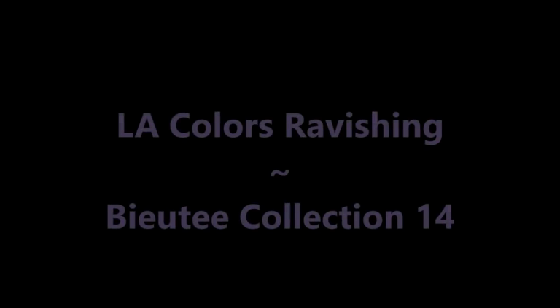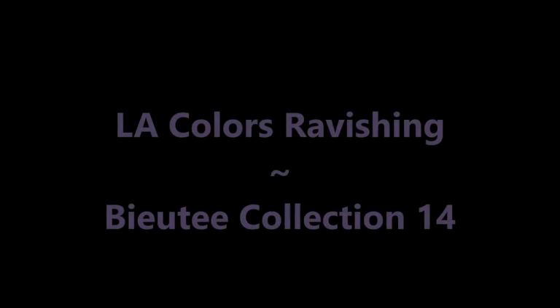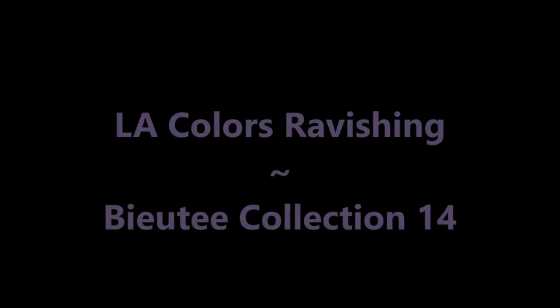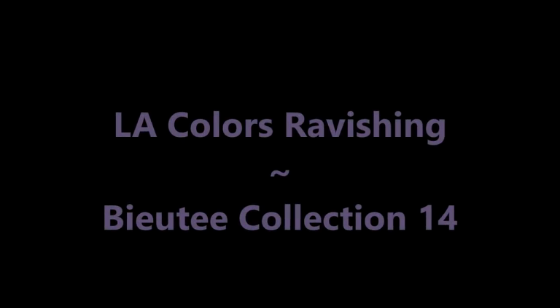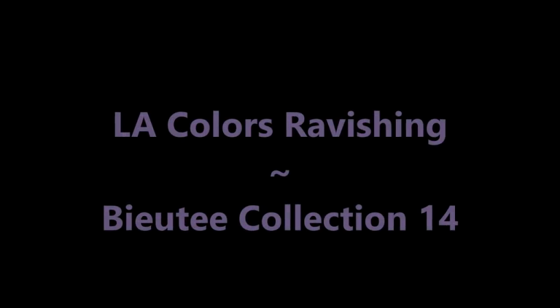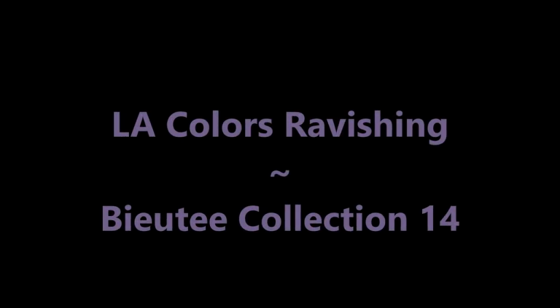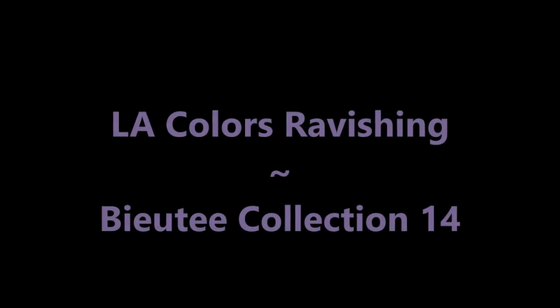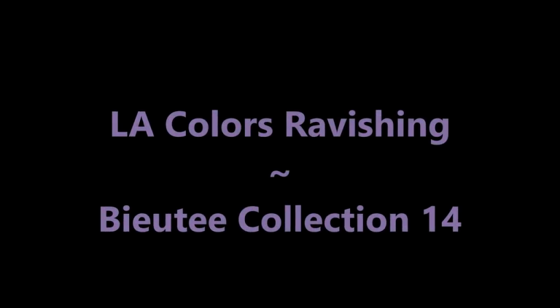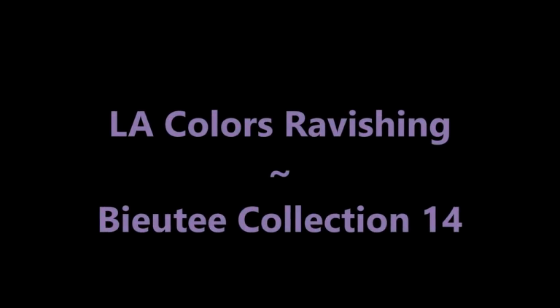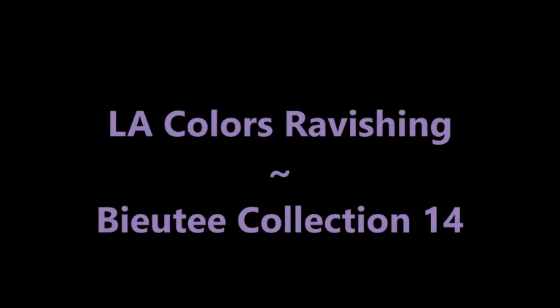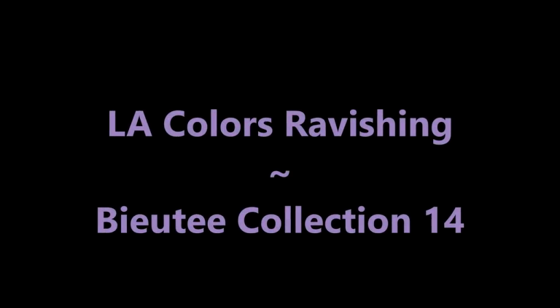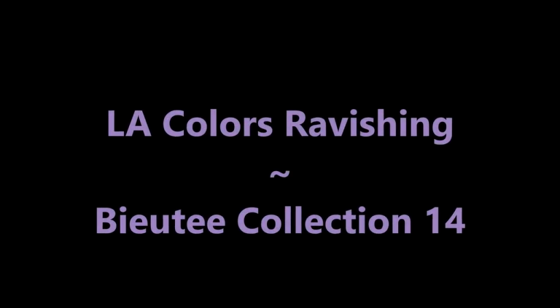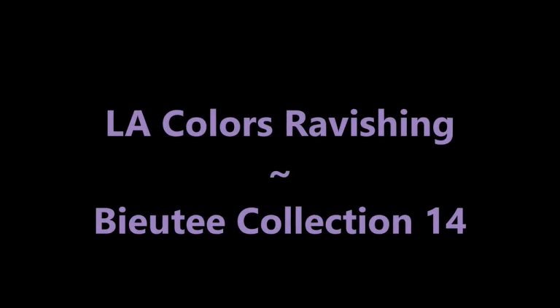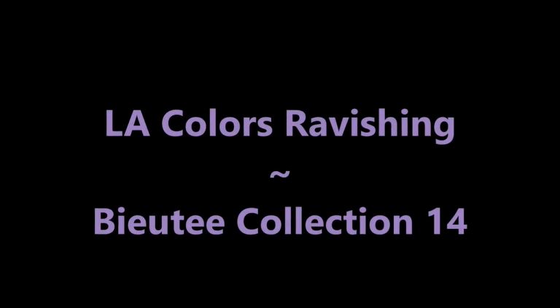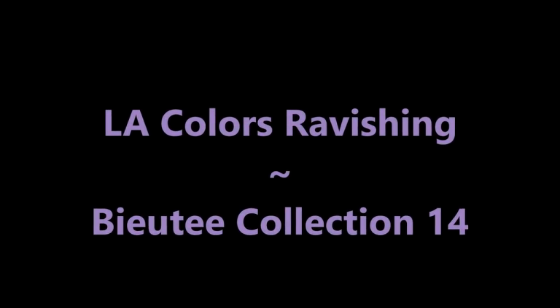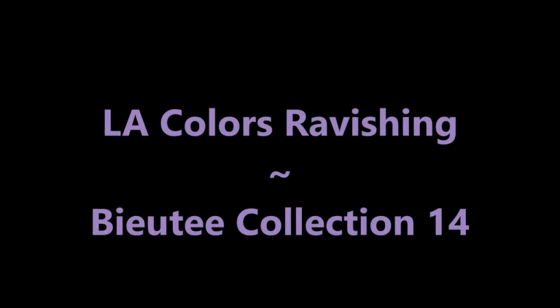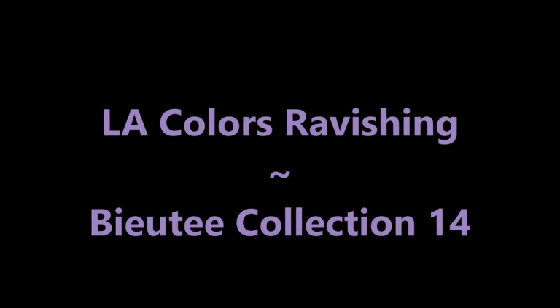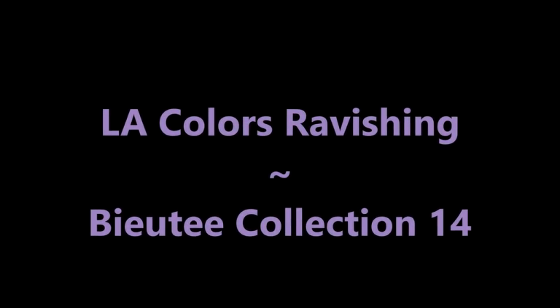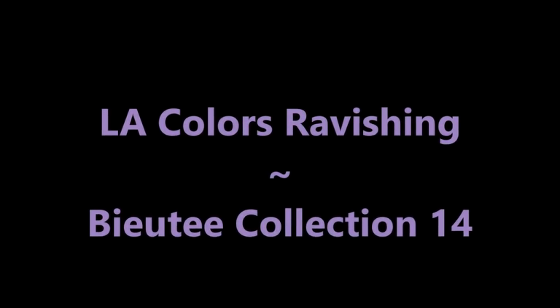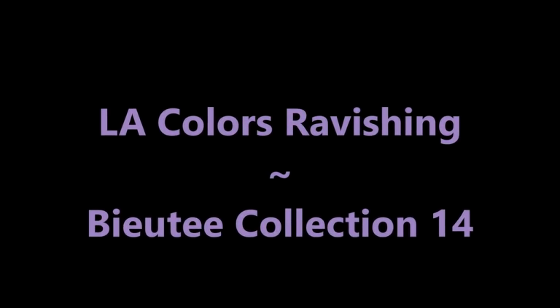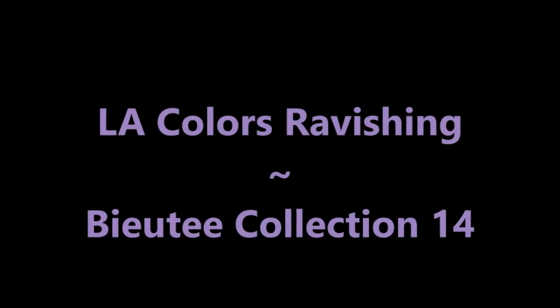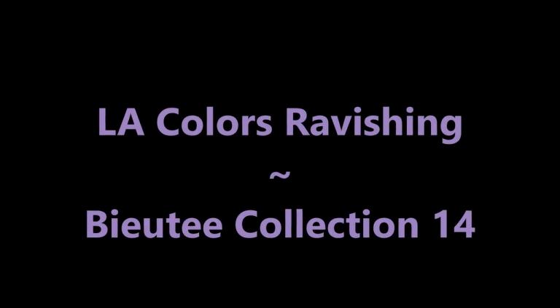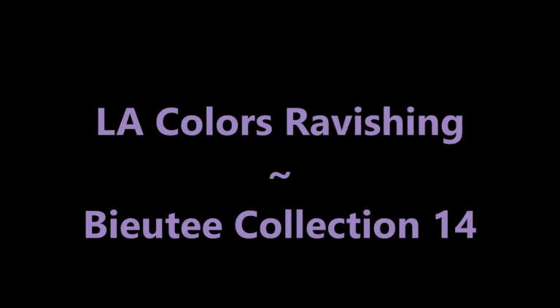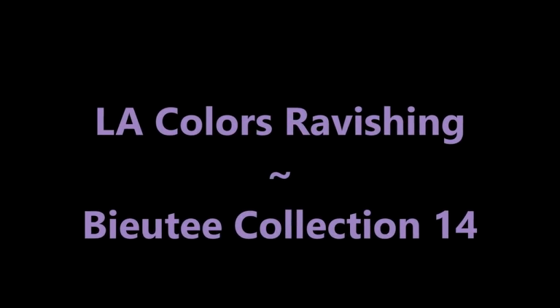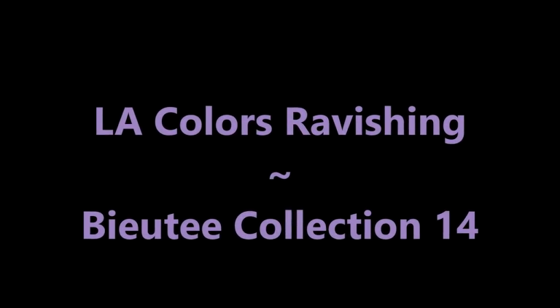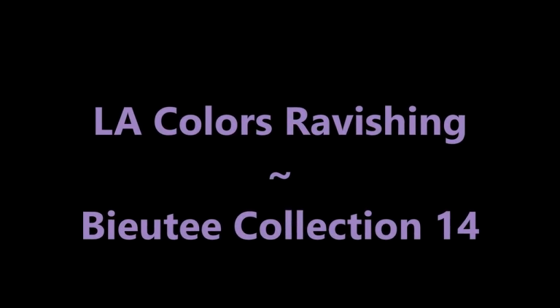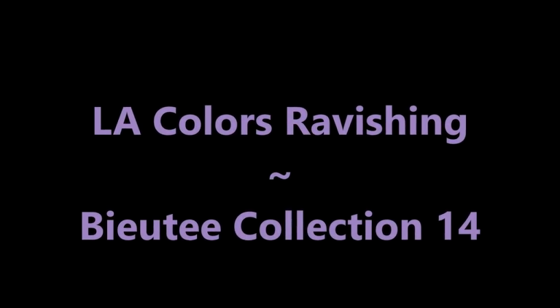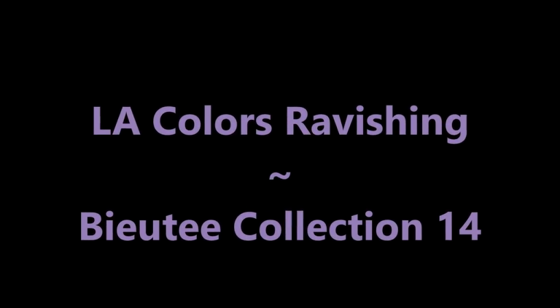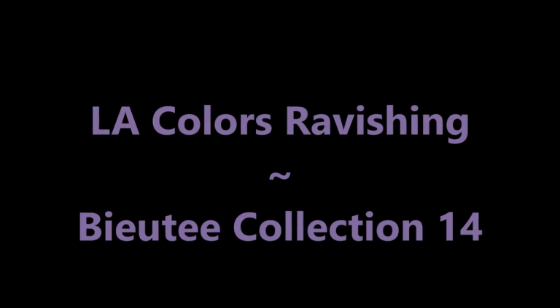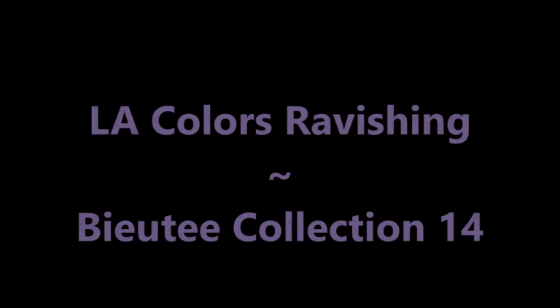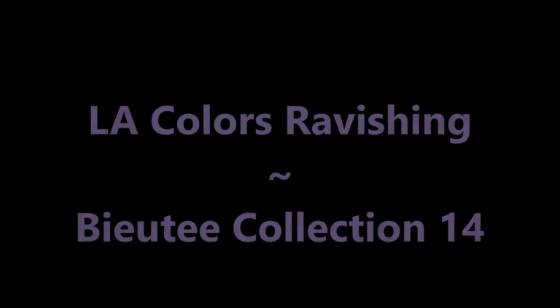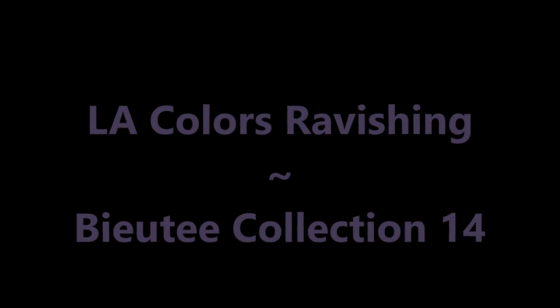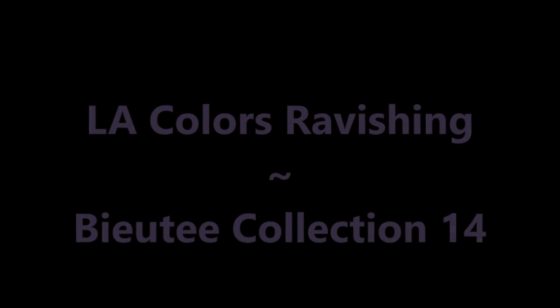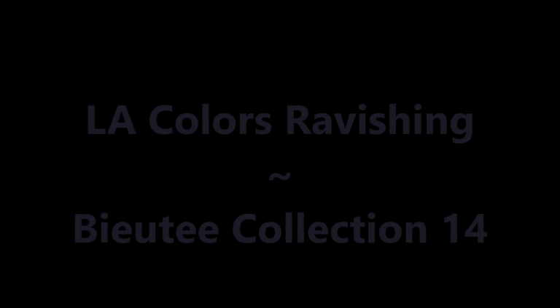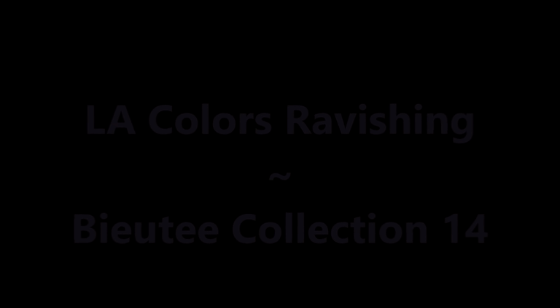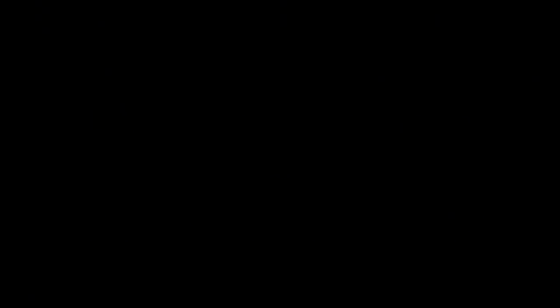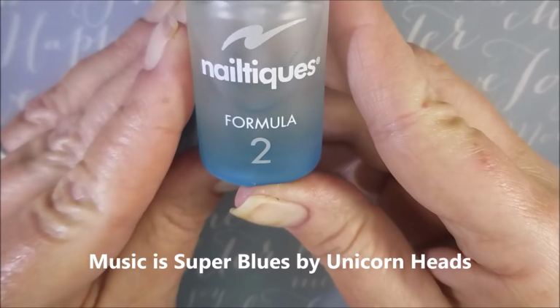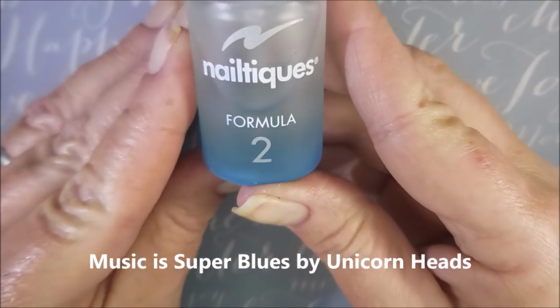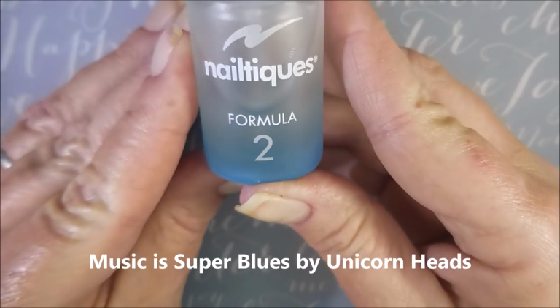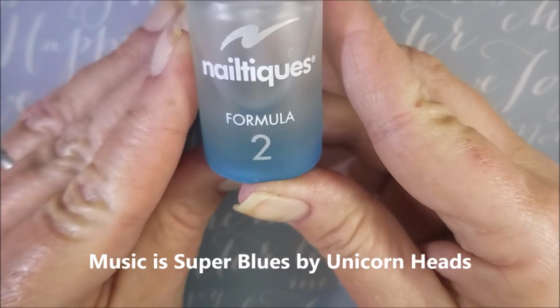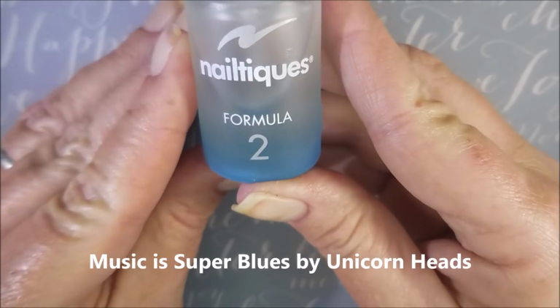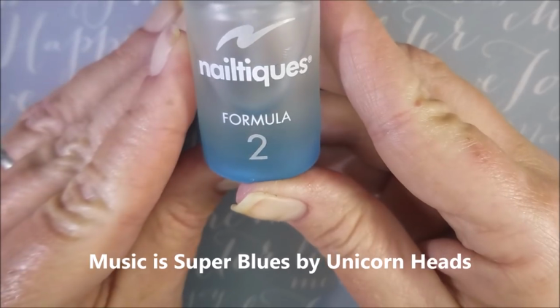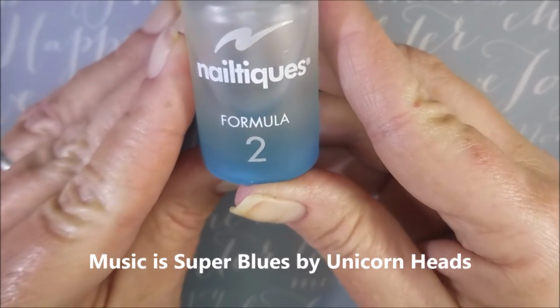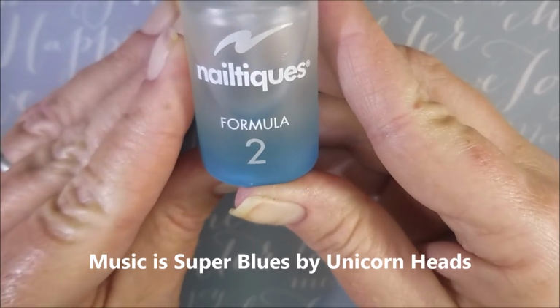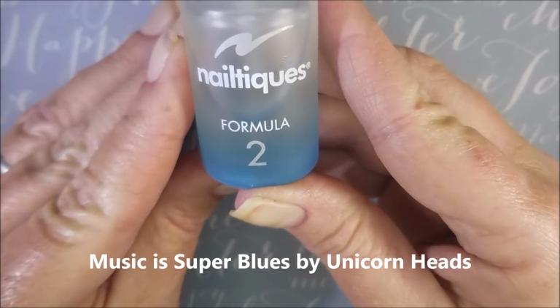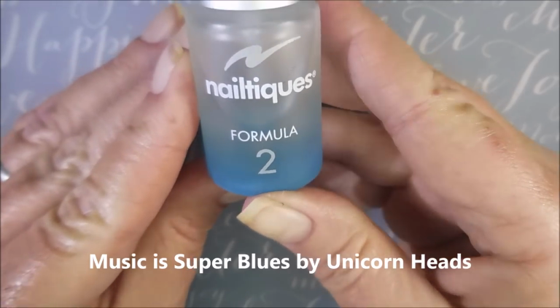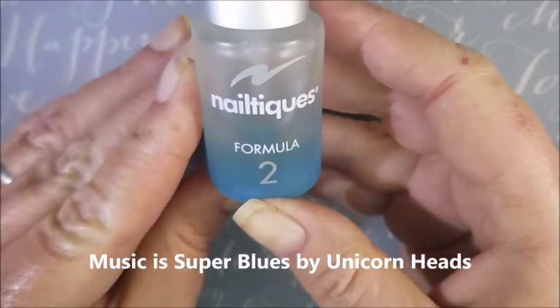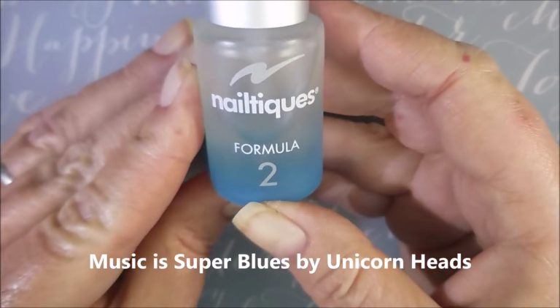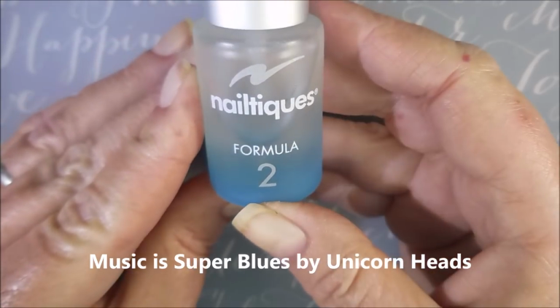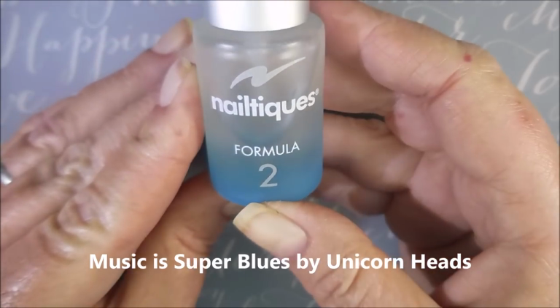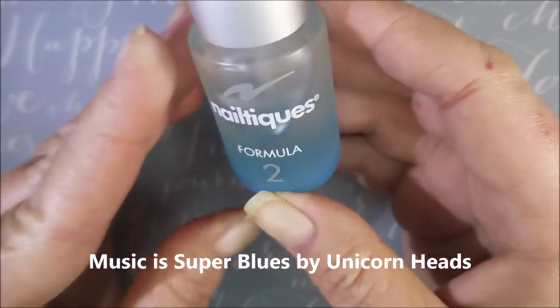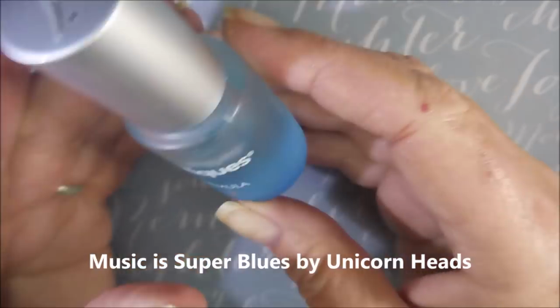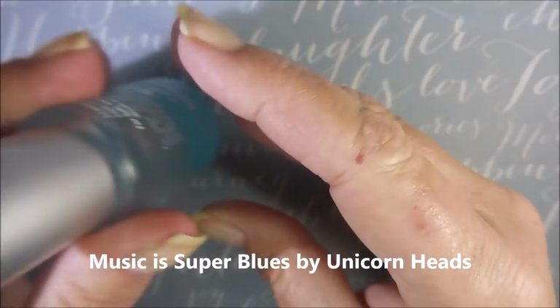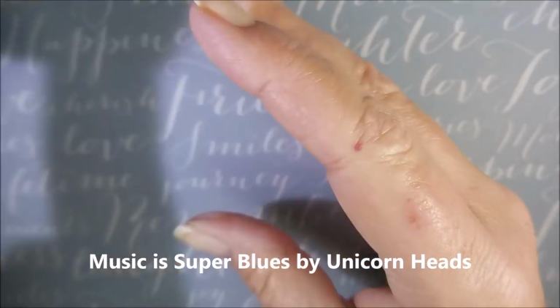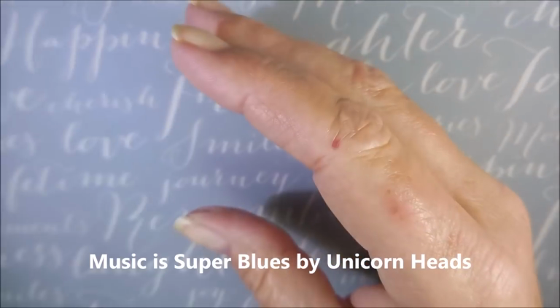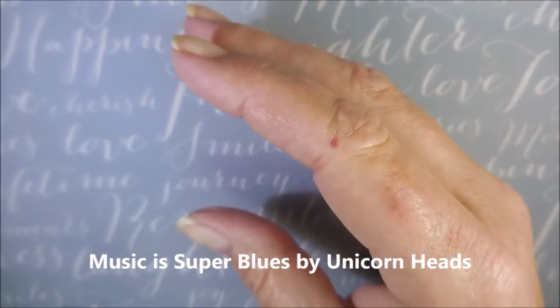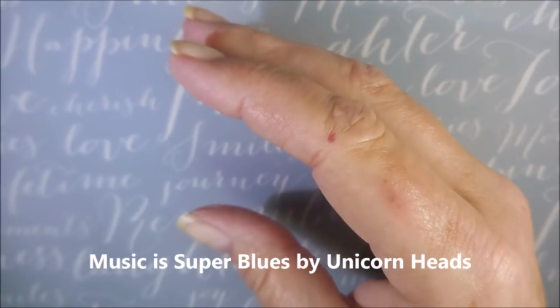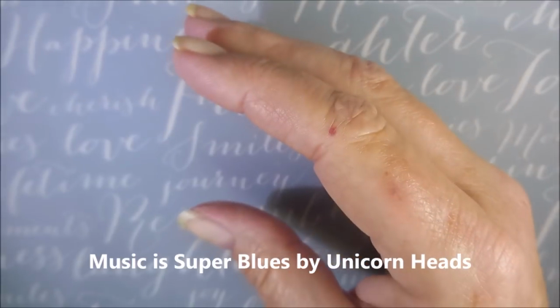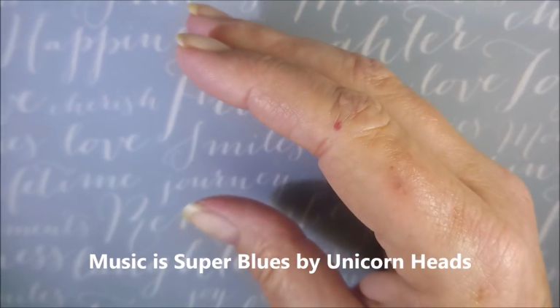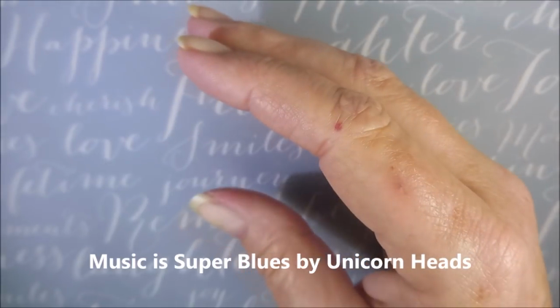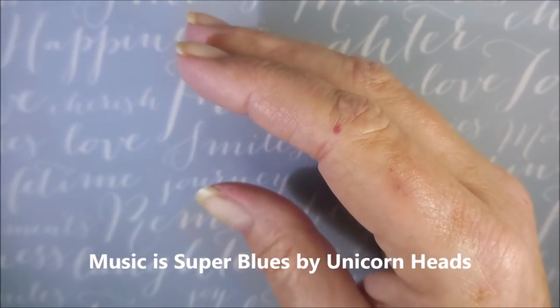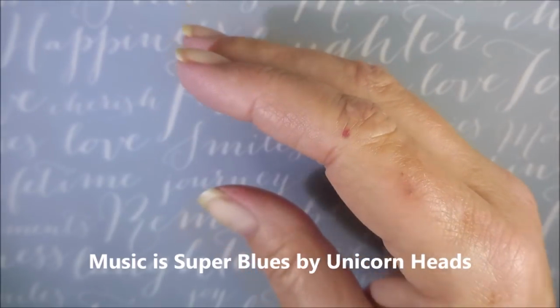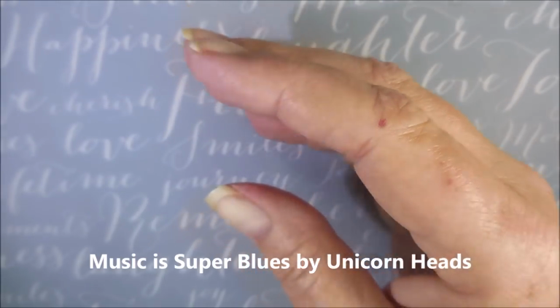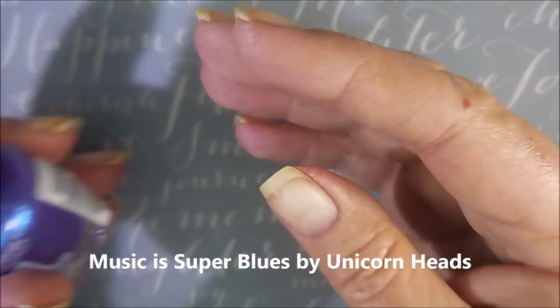Hello, my friend, and welcome to my channel. Today I've got LA Color's Ravishing in the Beauty Collection 14 Stamping Plate.